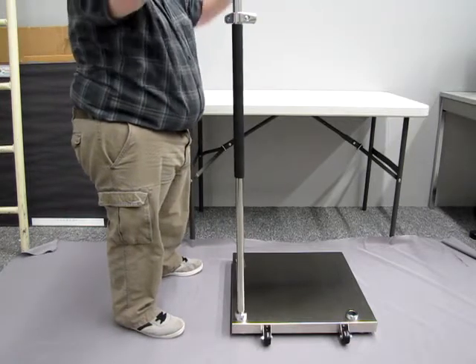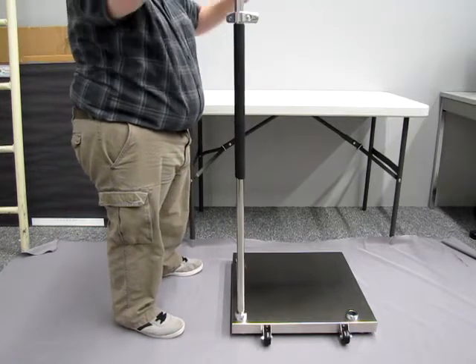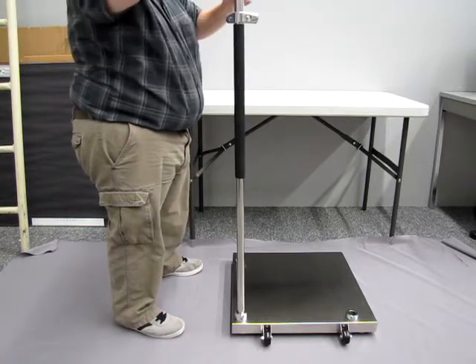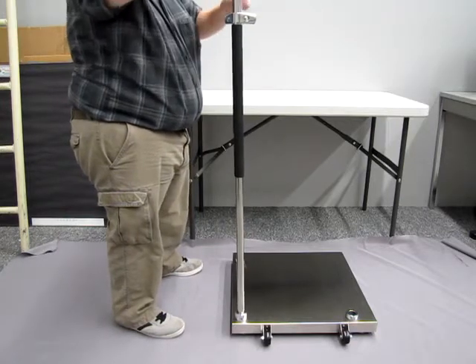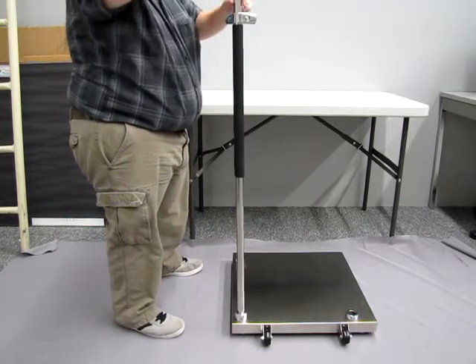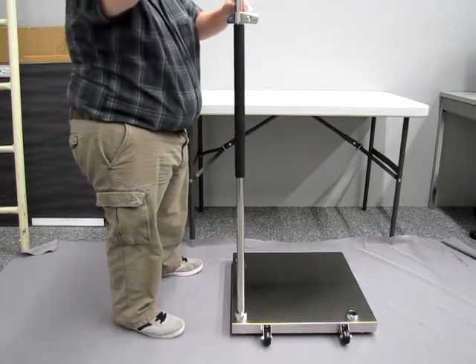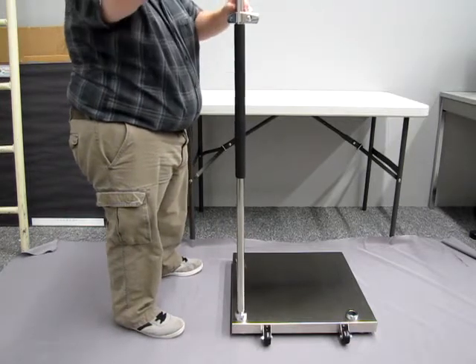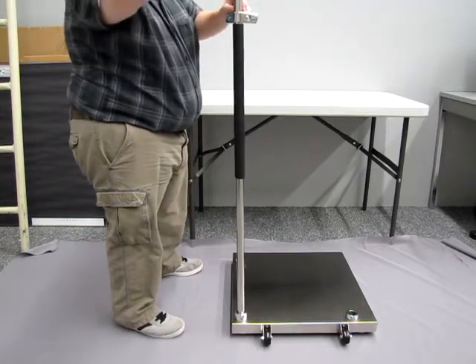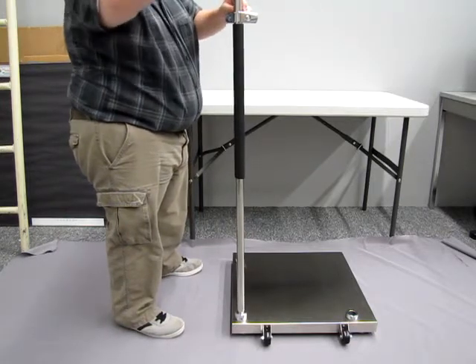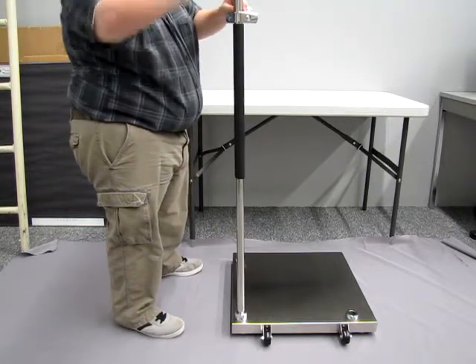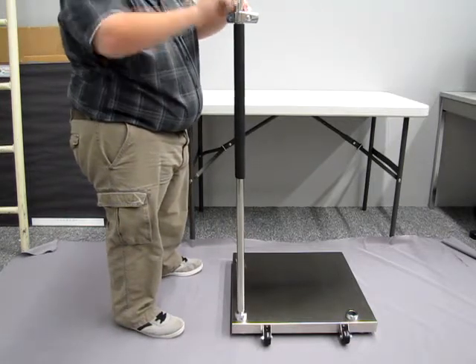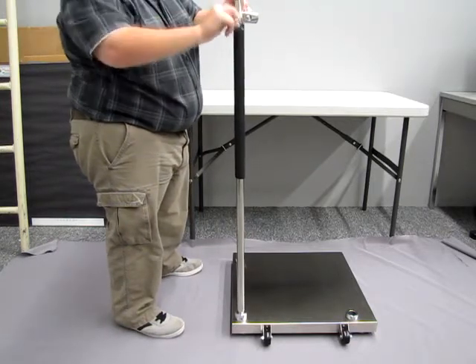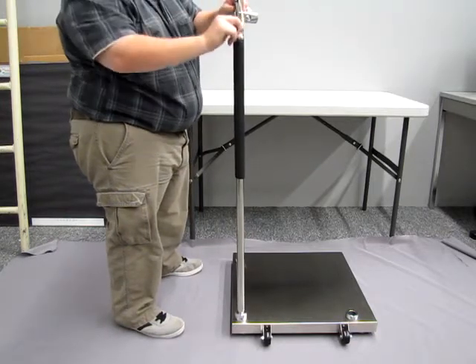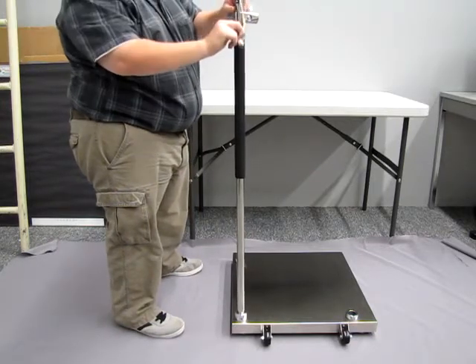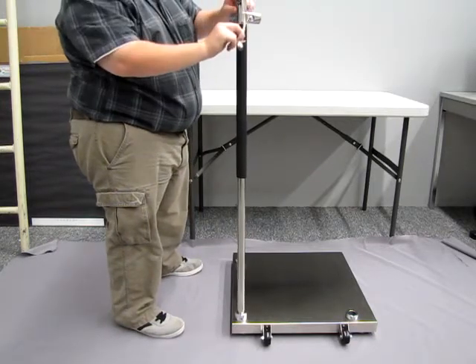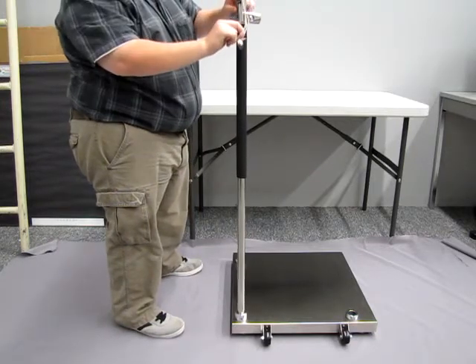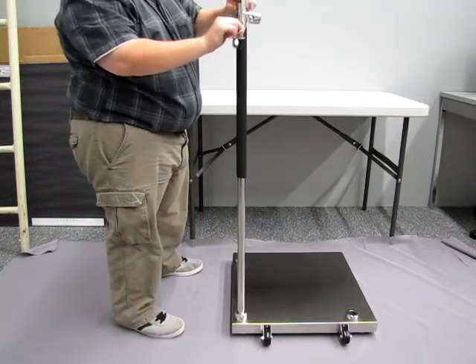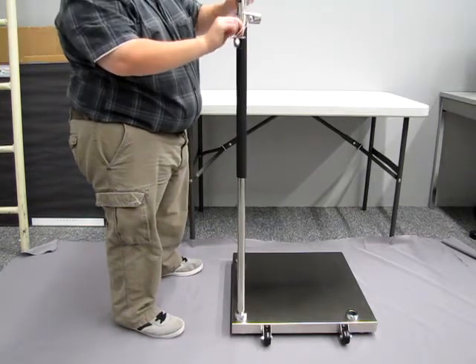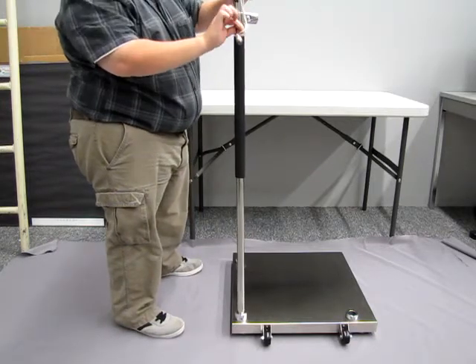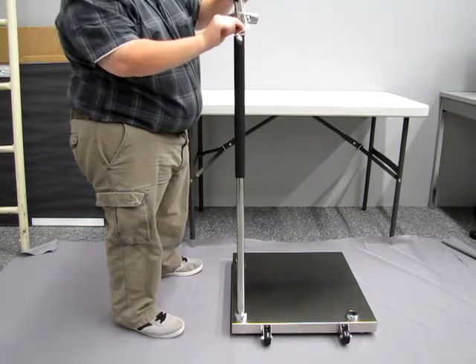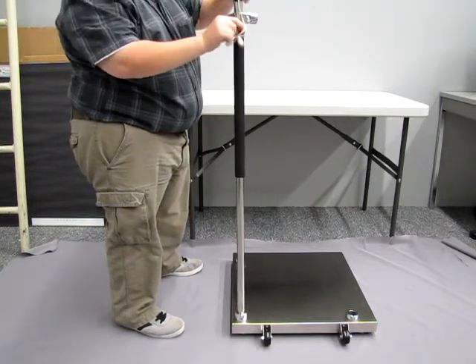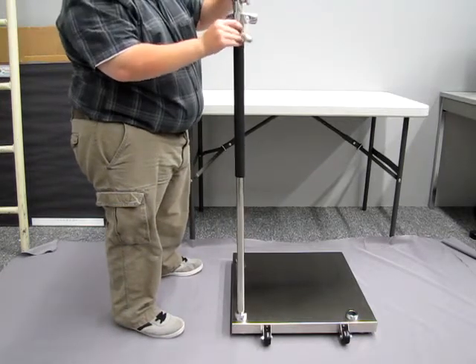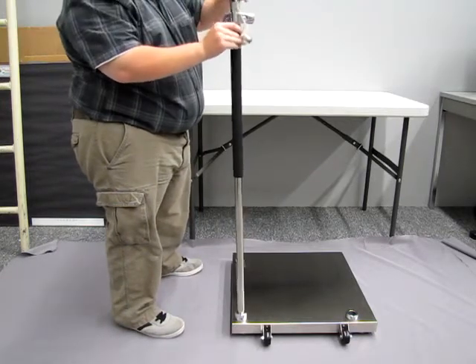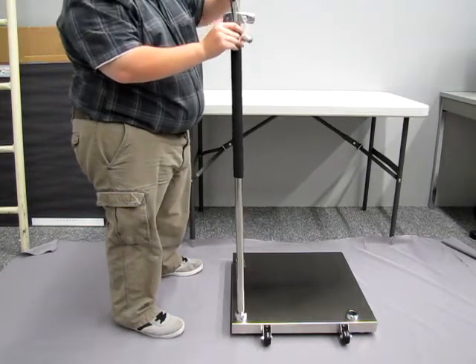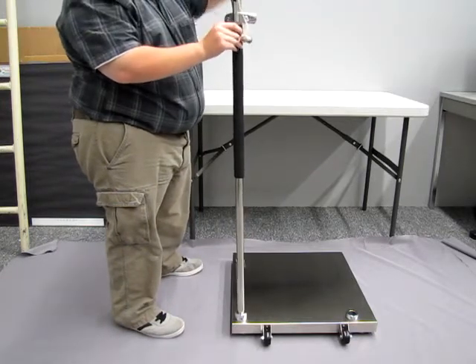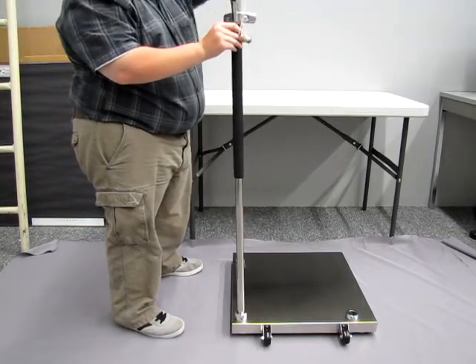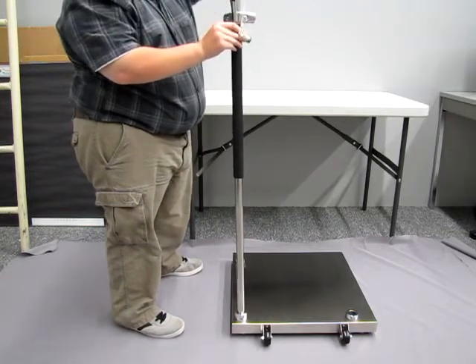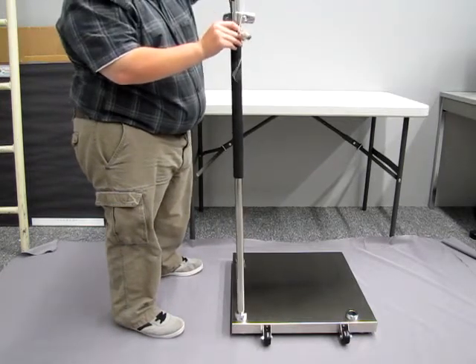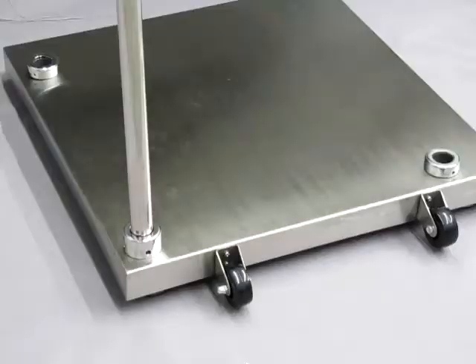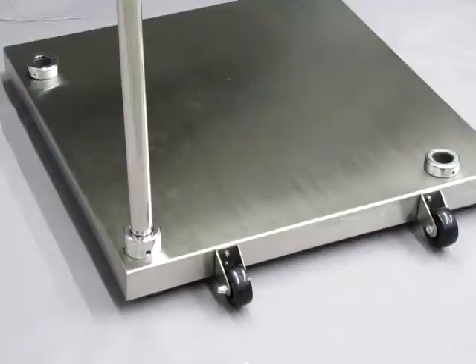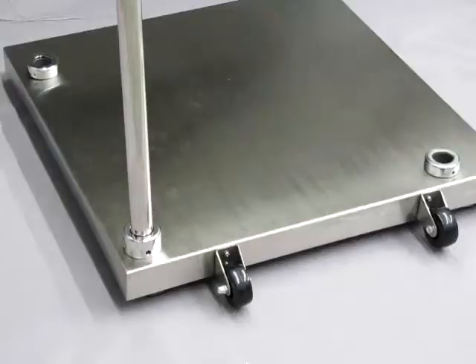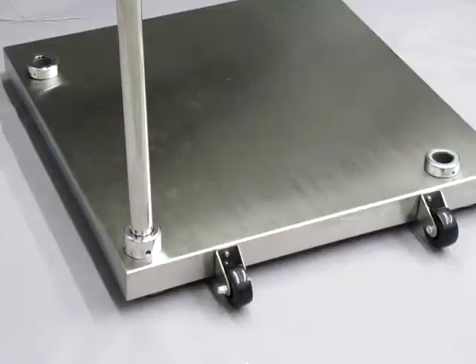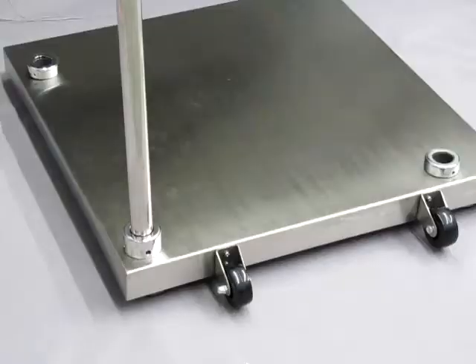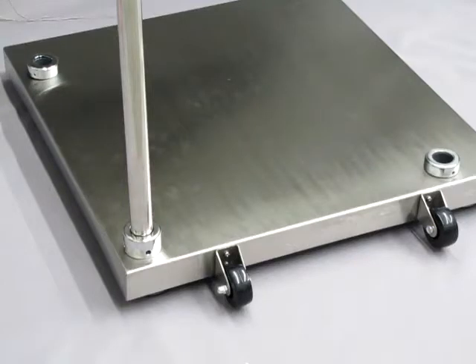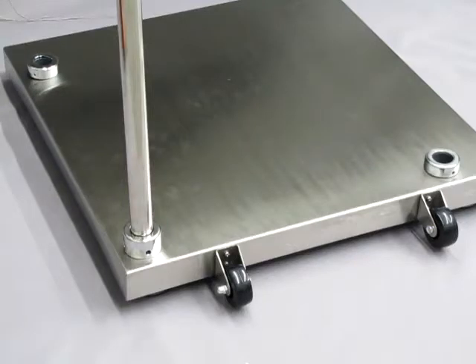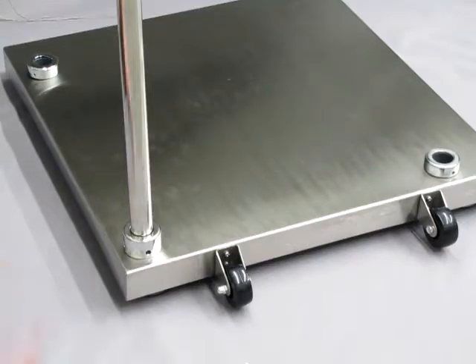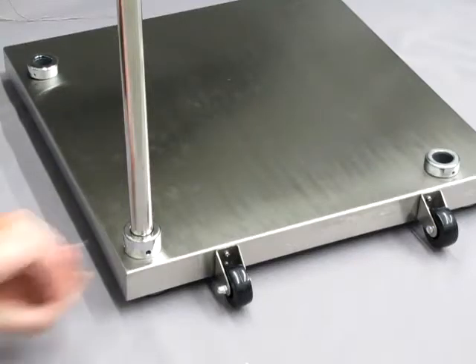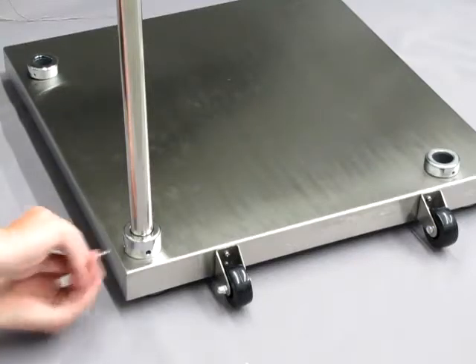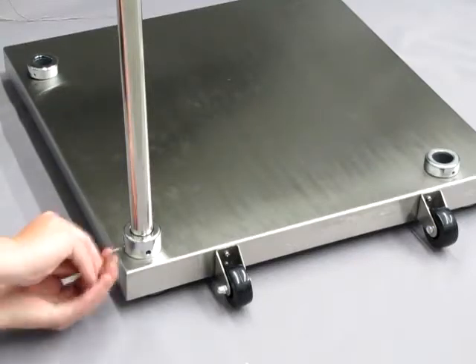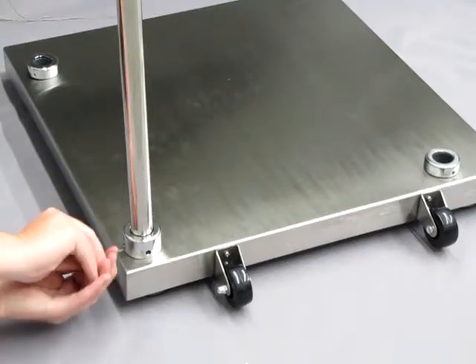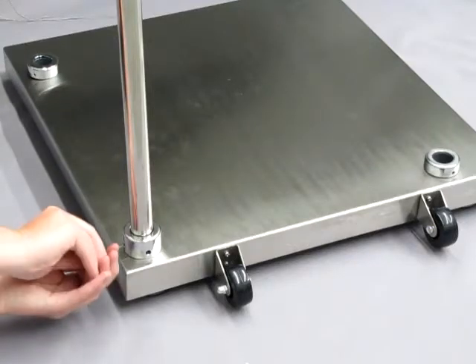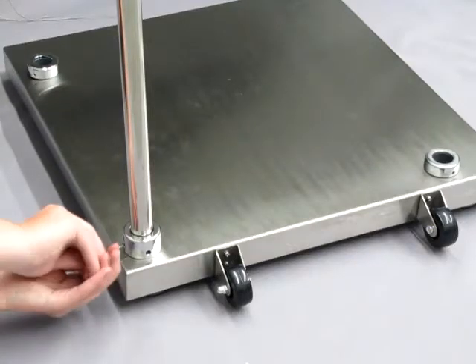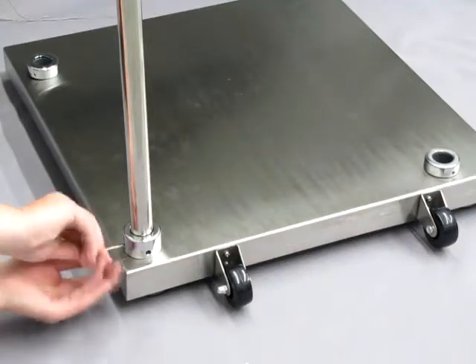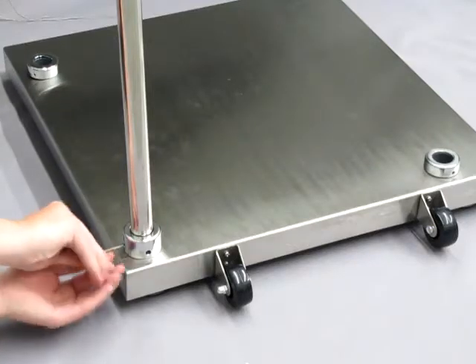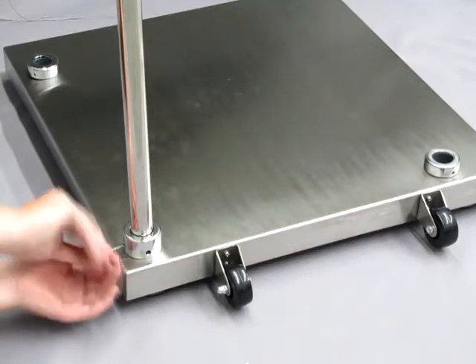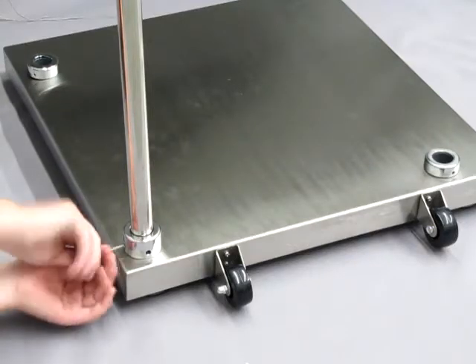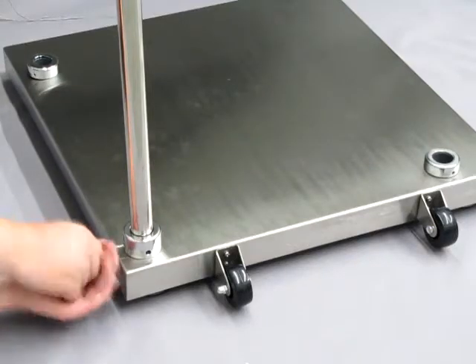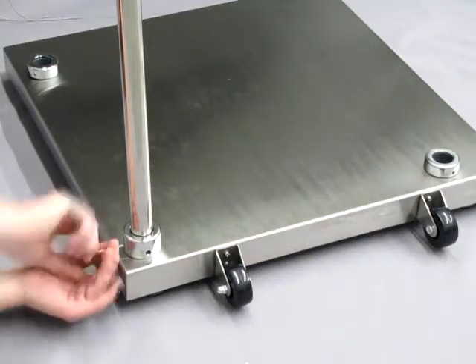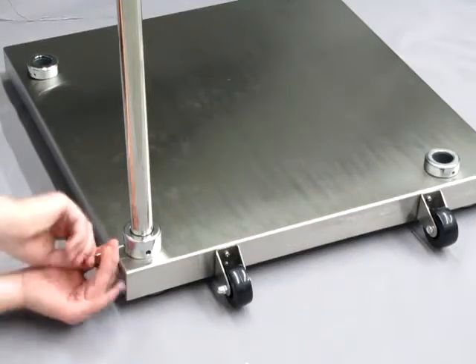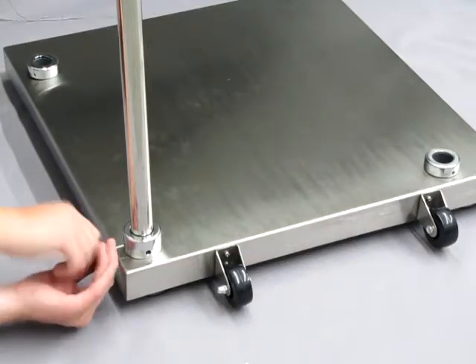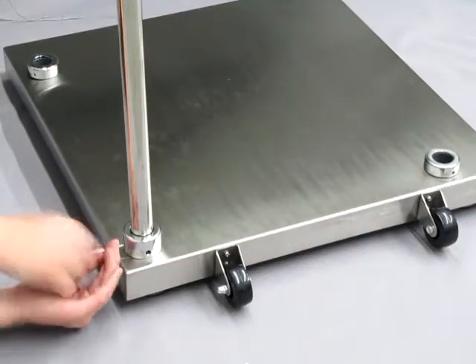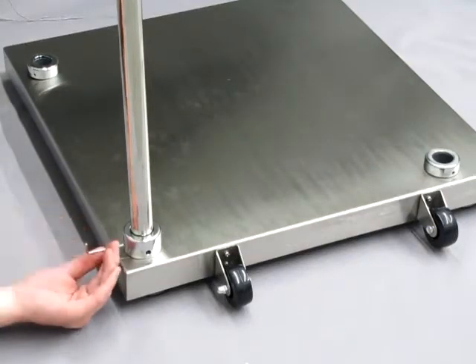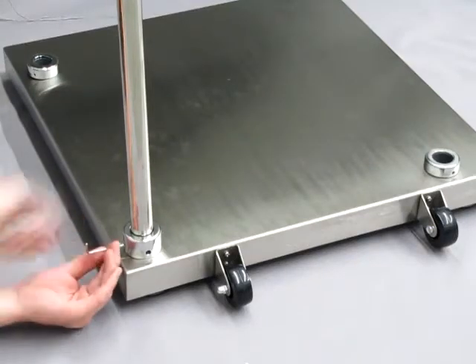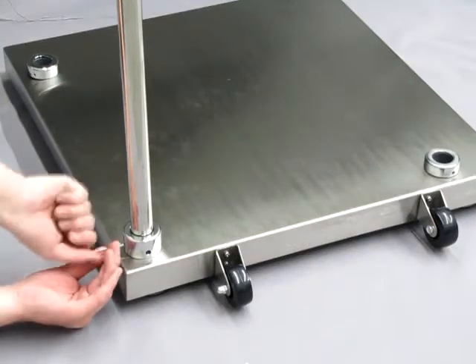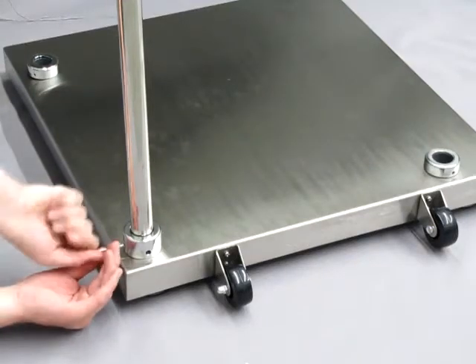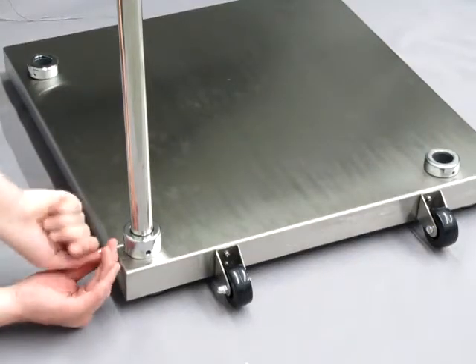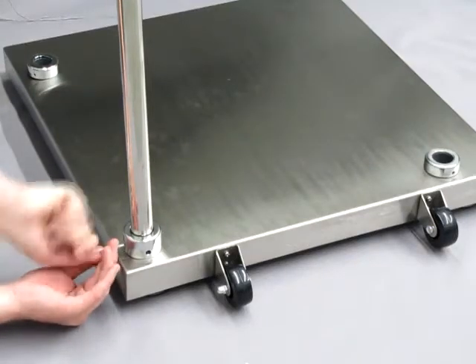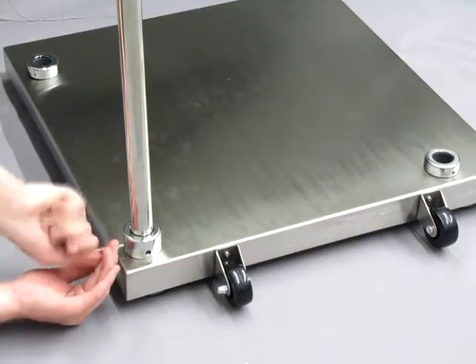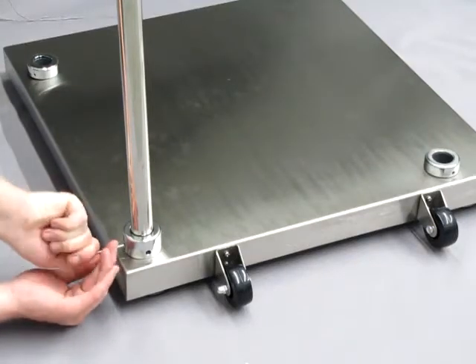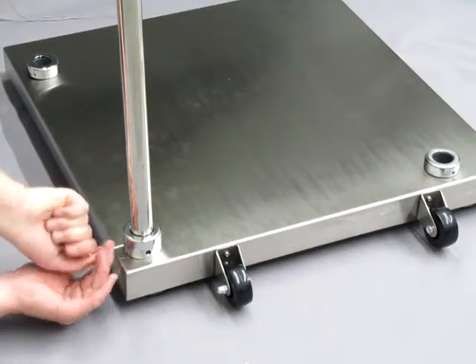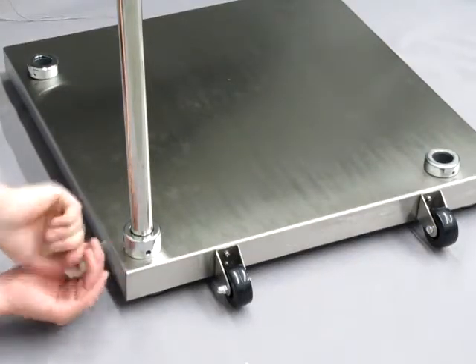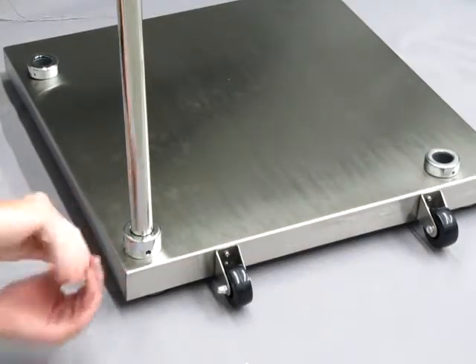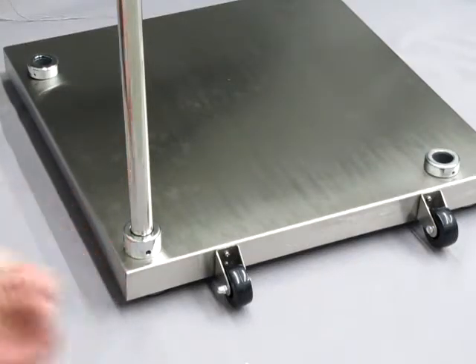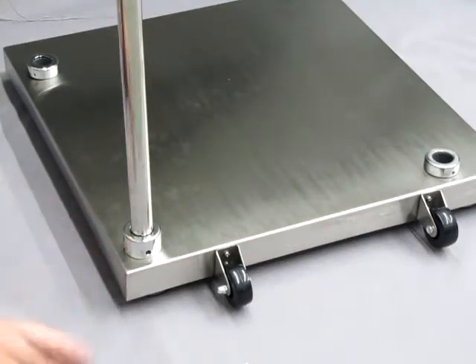Next, insert the column into its proper socket on the platform and fix it to the platform using the screws inside of the socket.